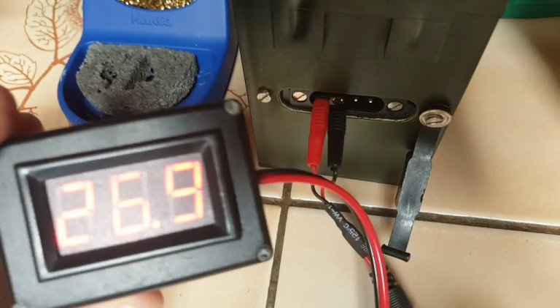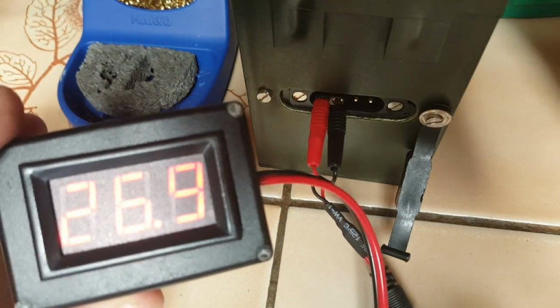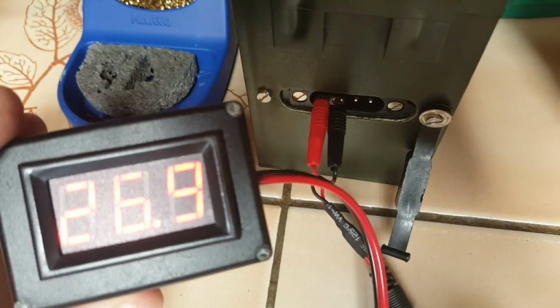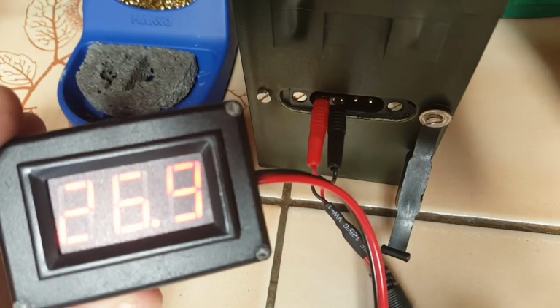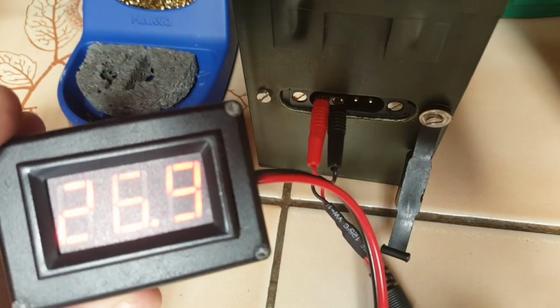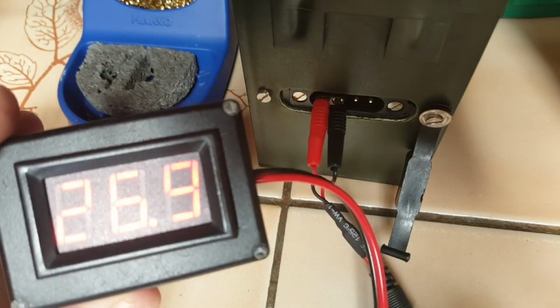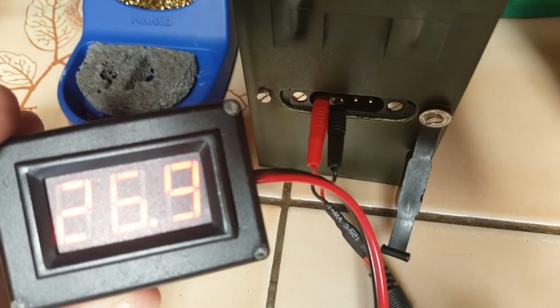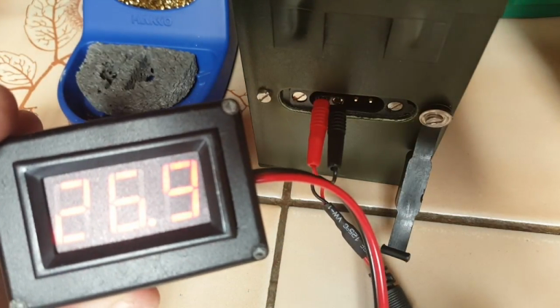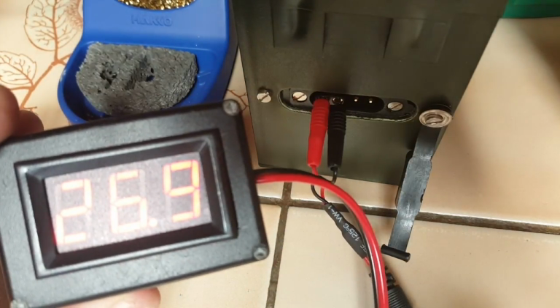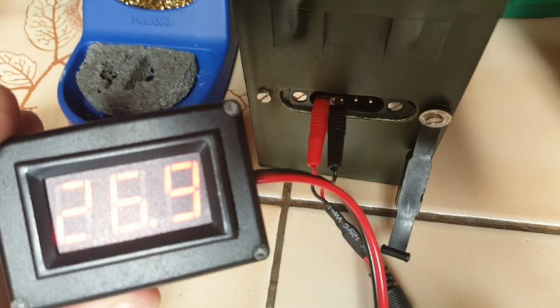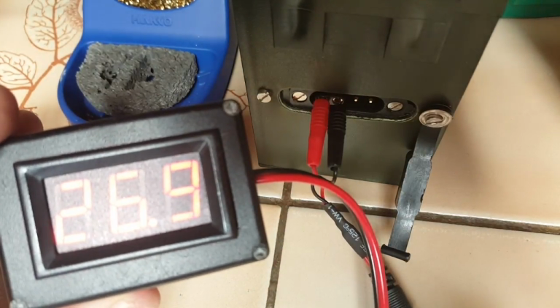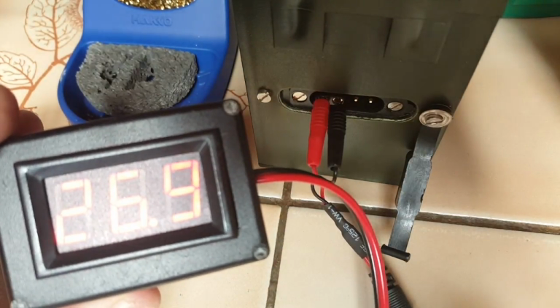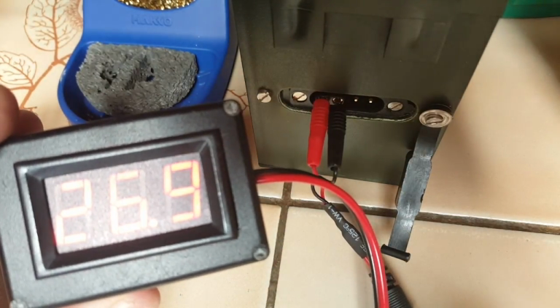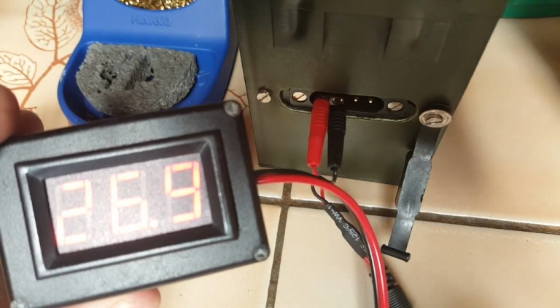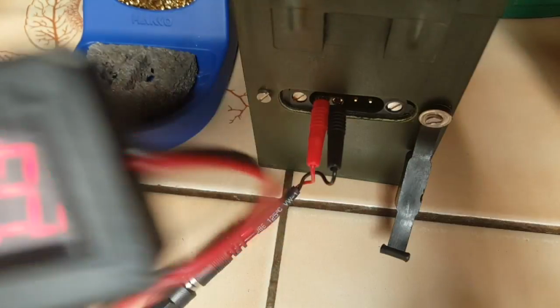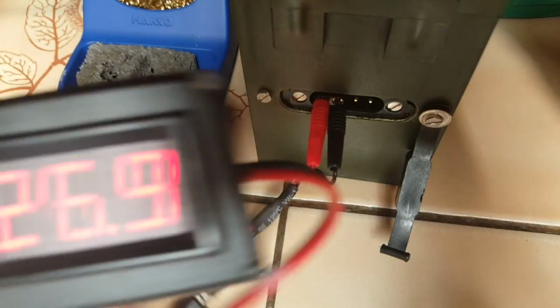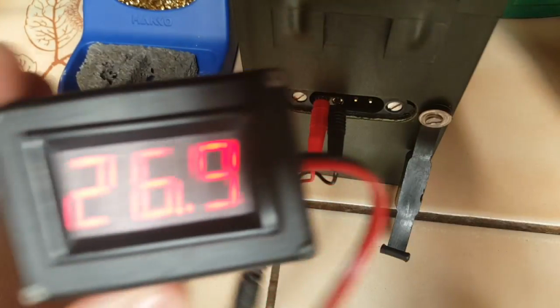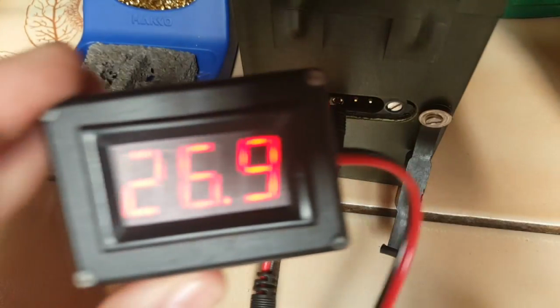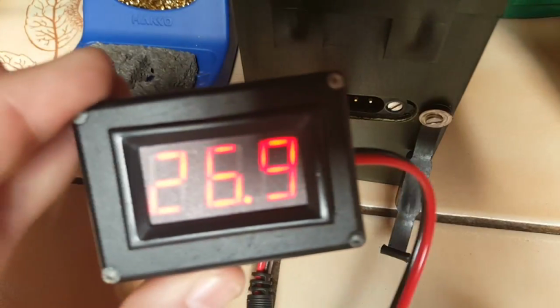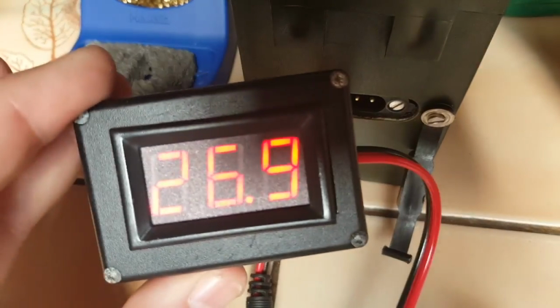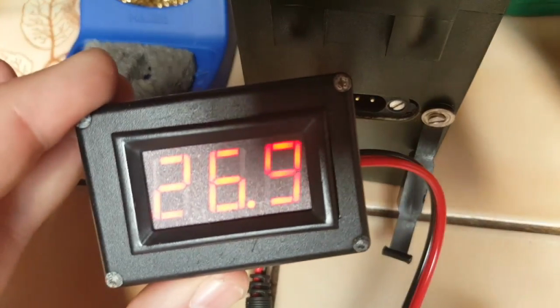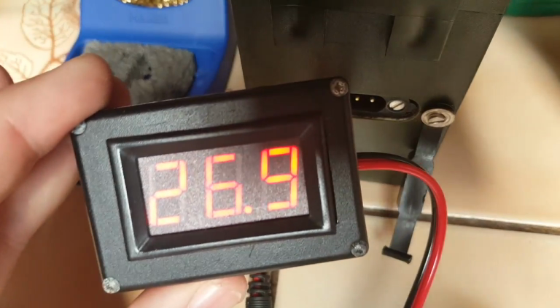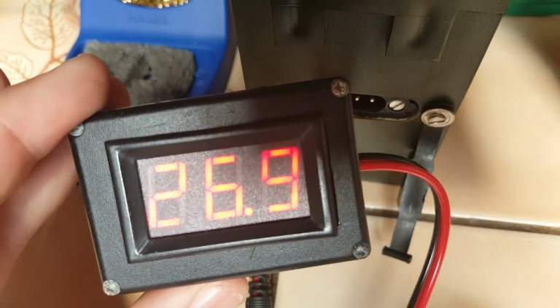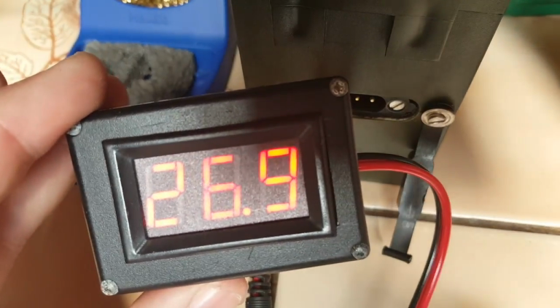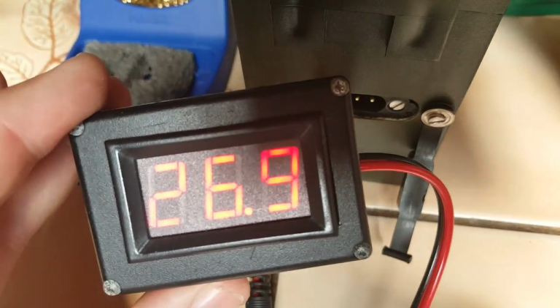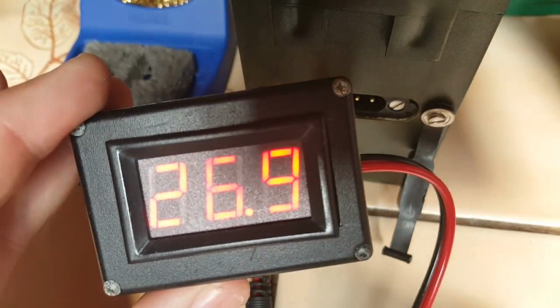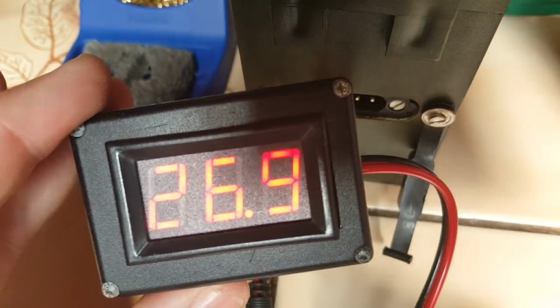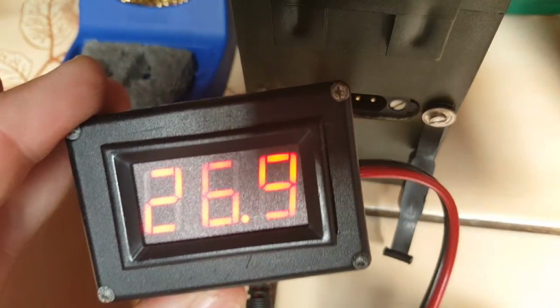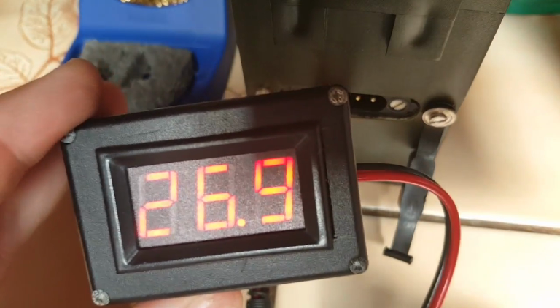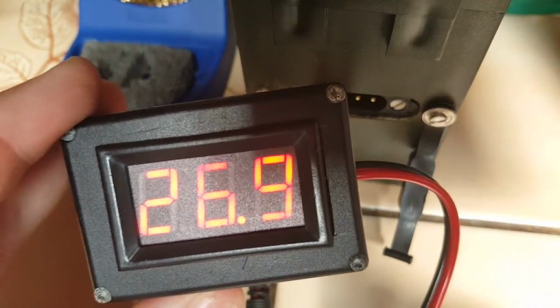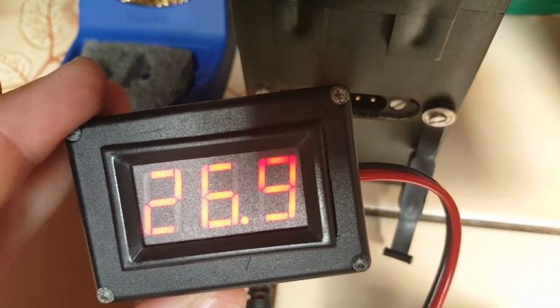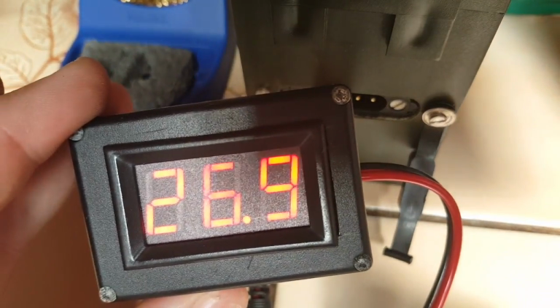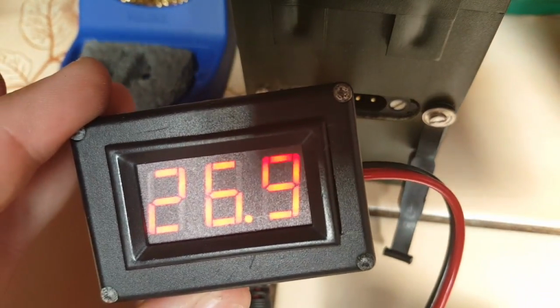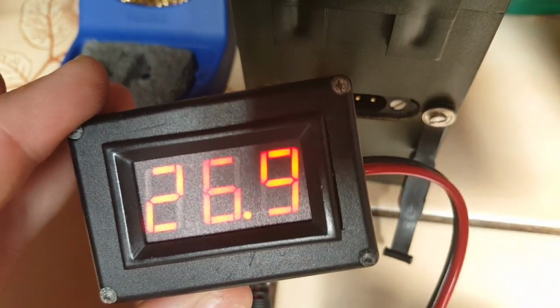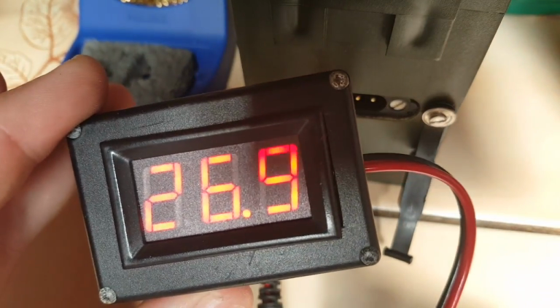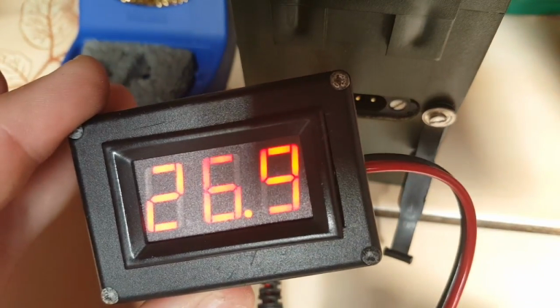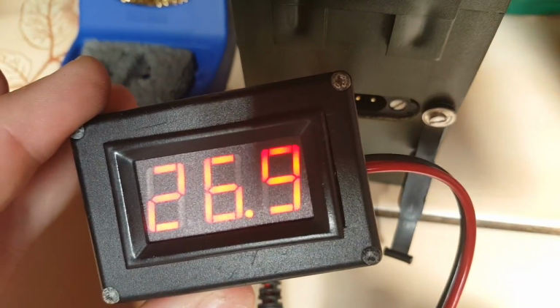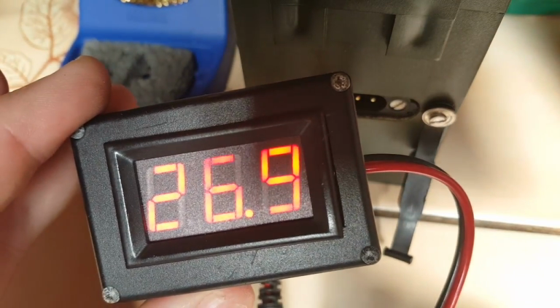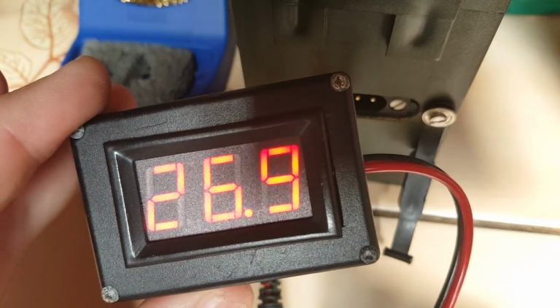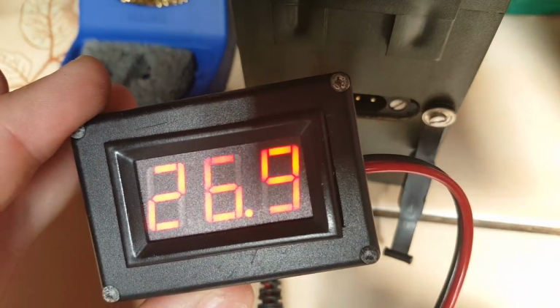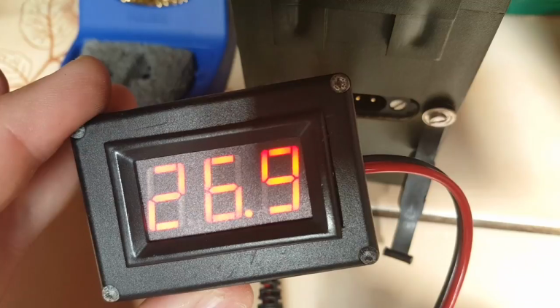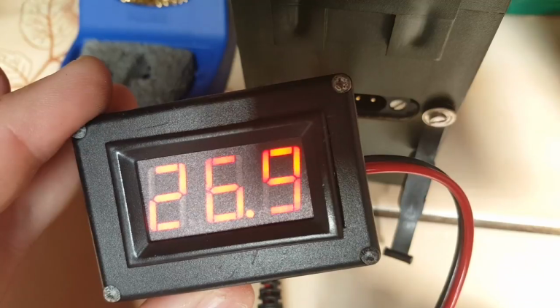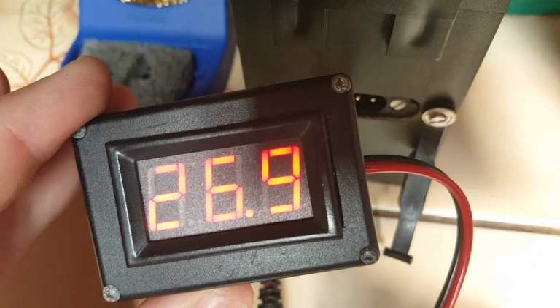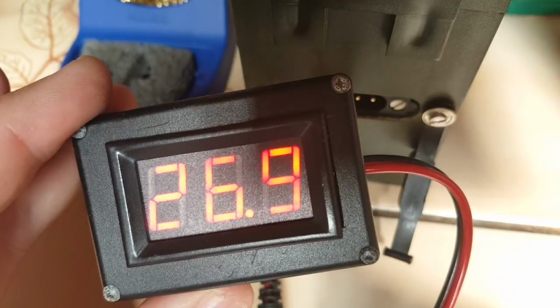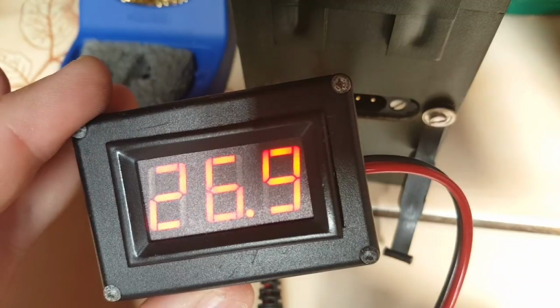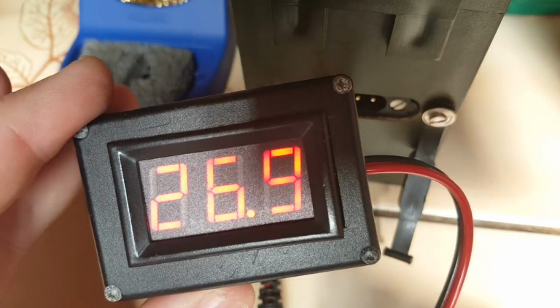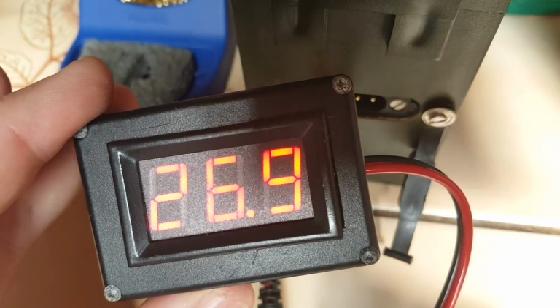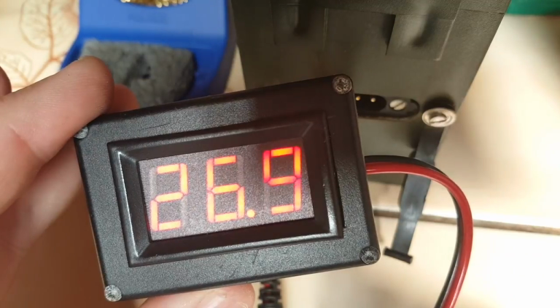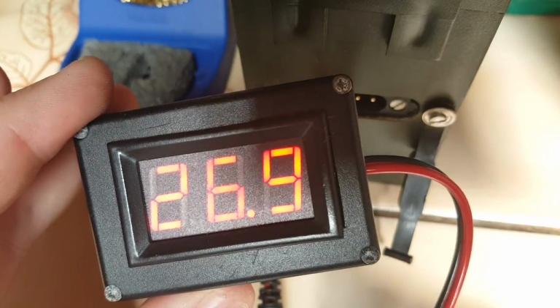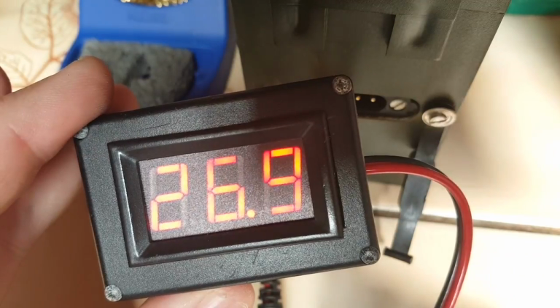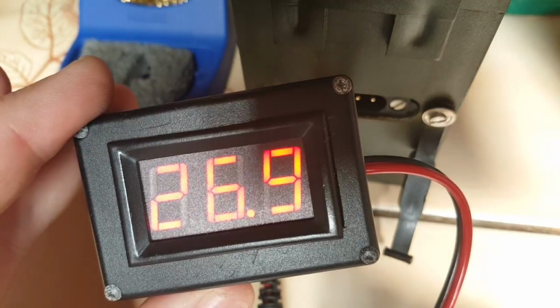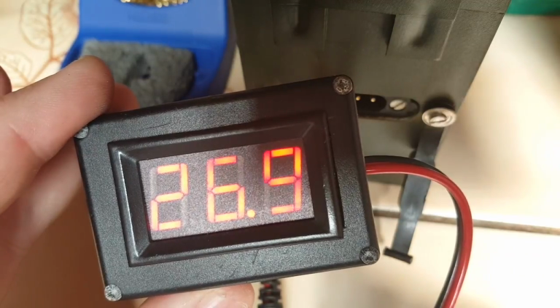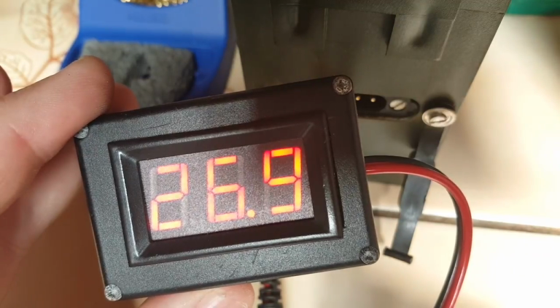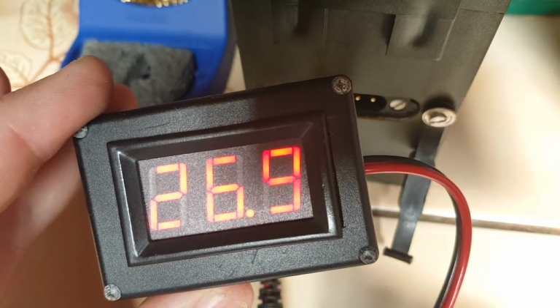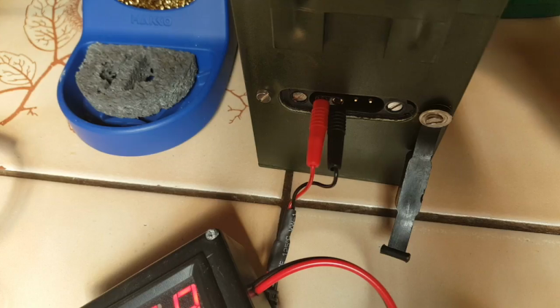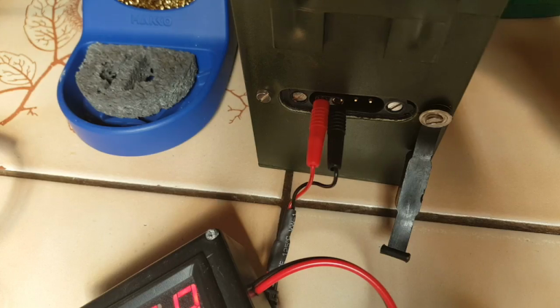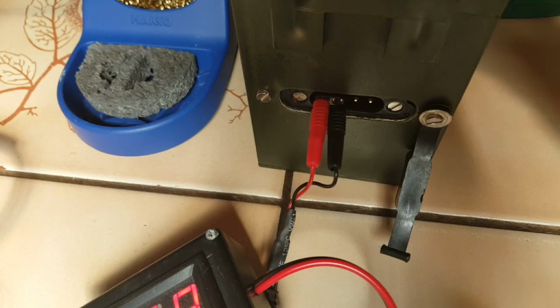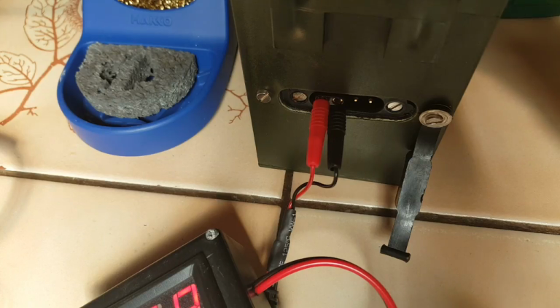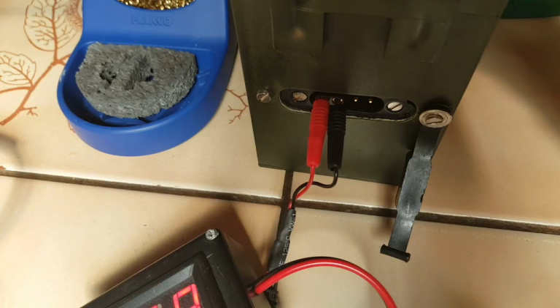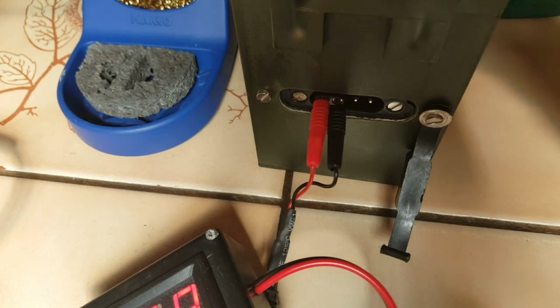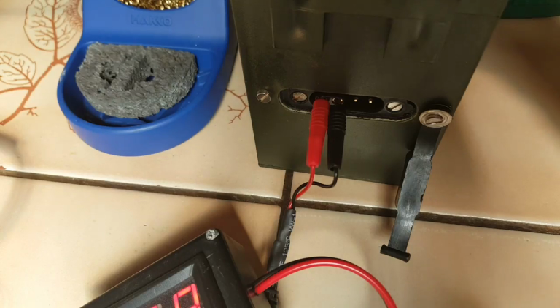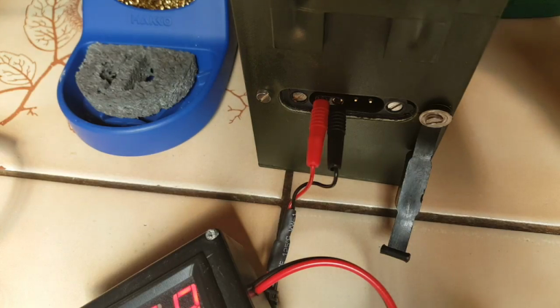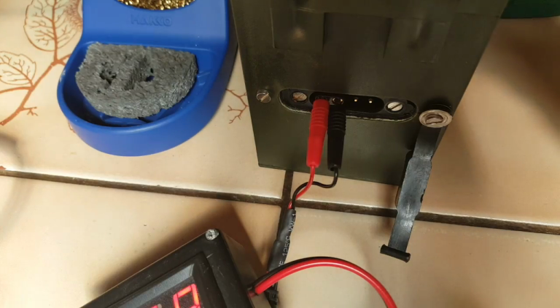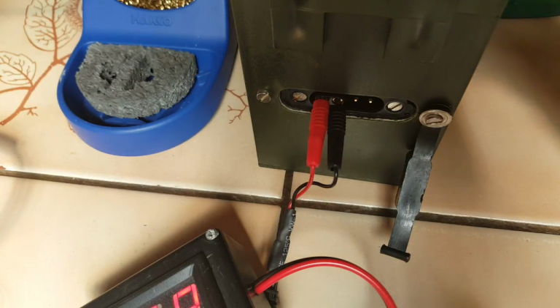Very nice. It works just fine, so now I can monitor the voltage. Have a good one.